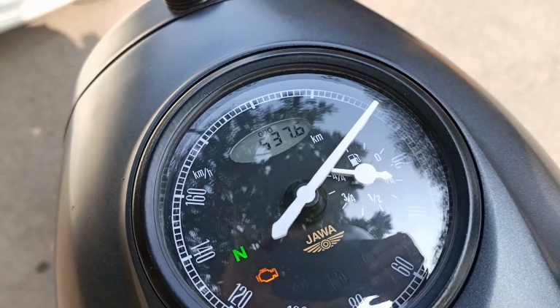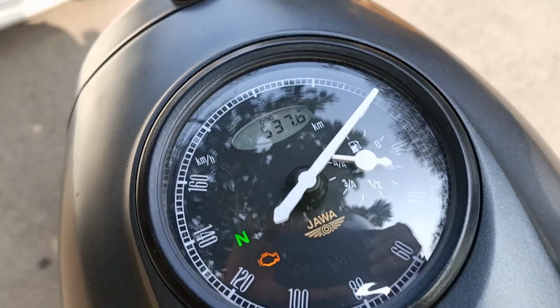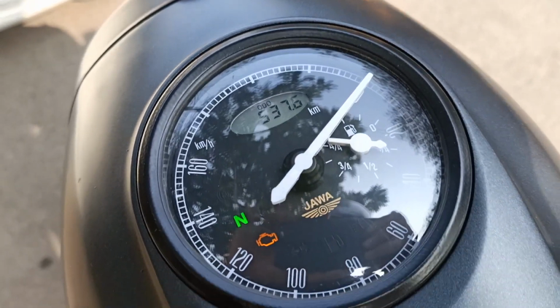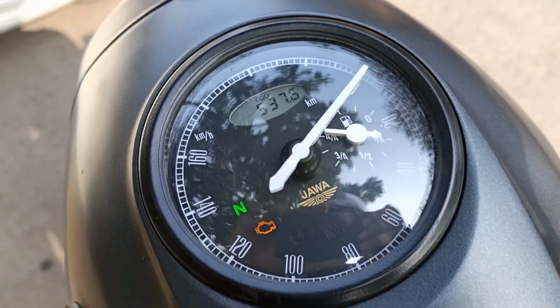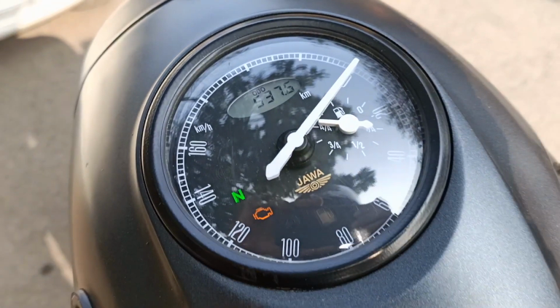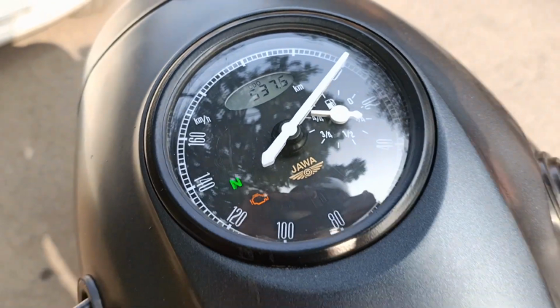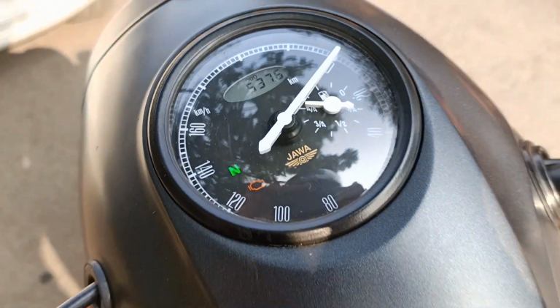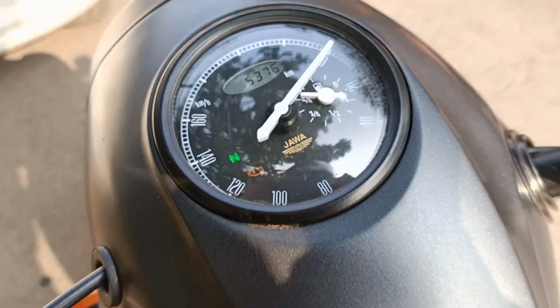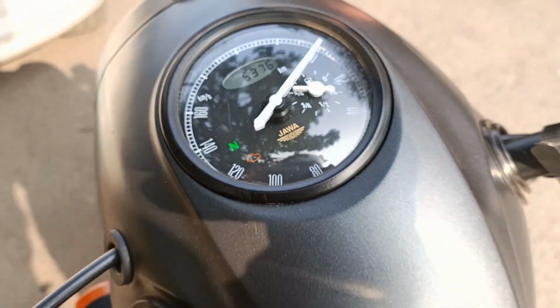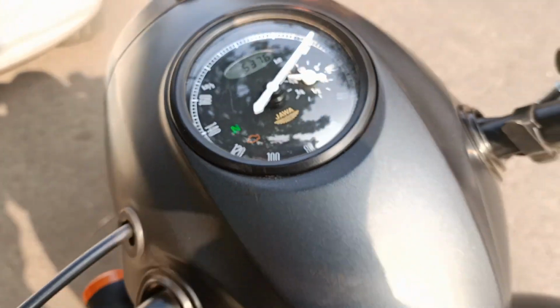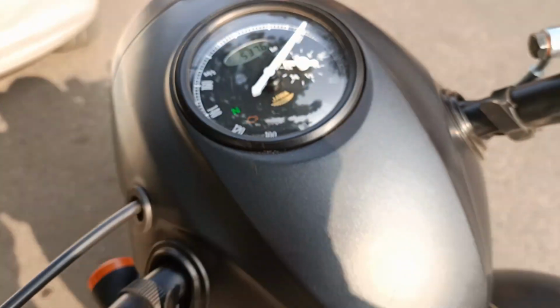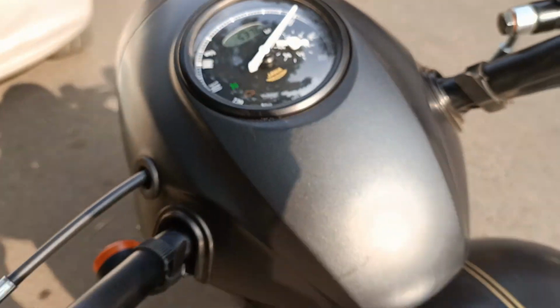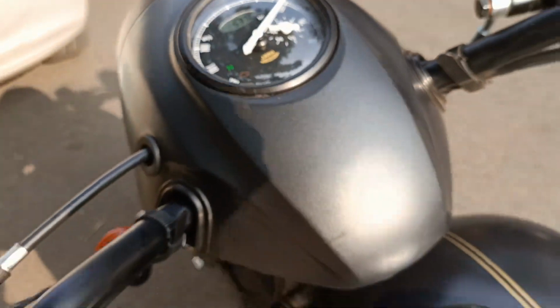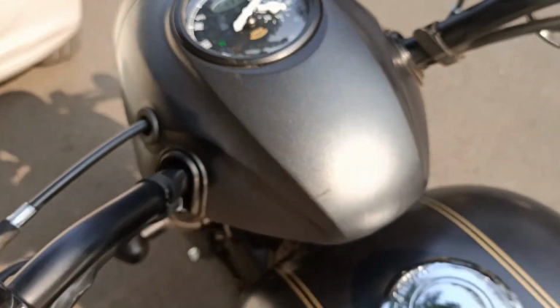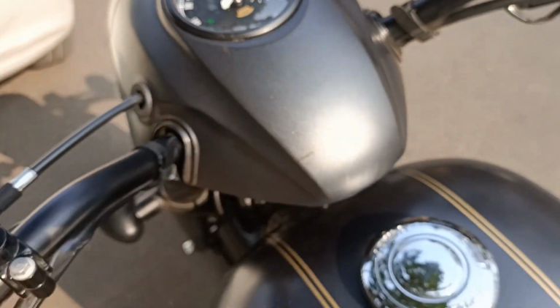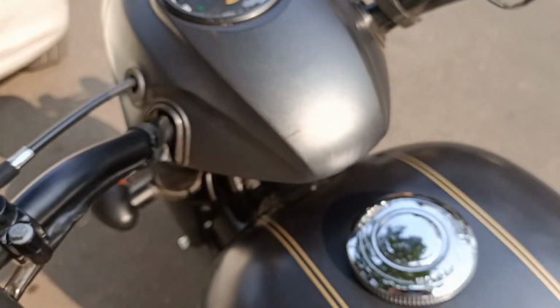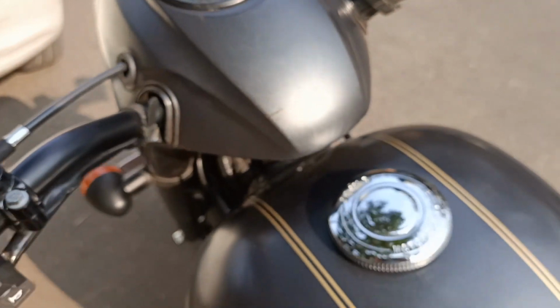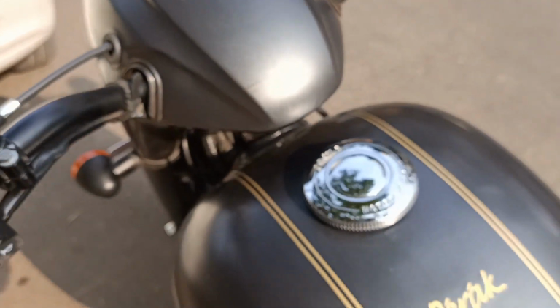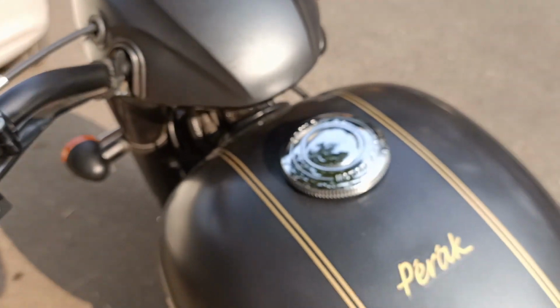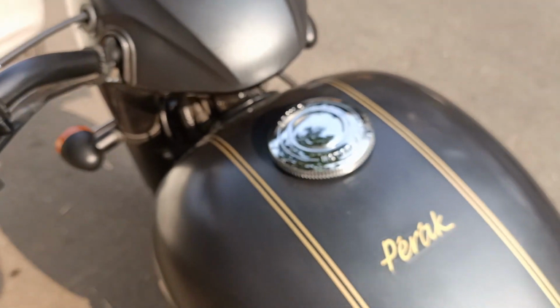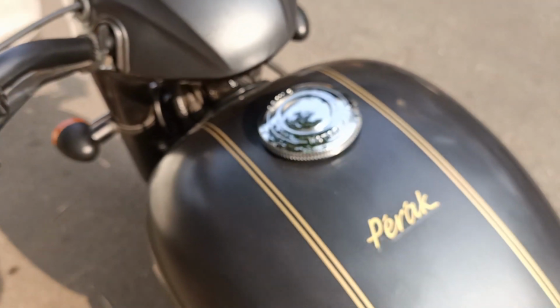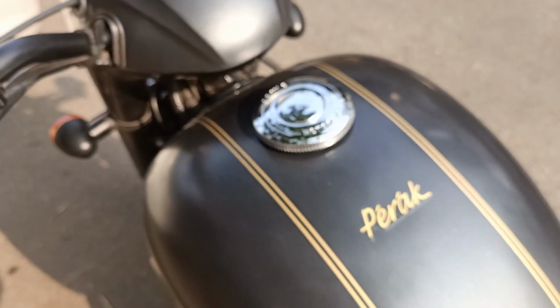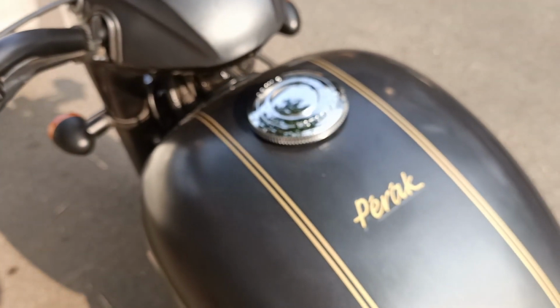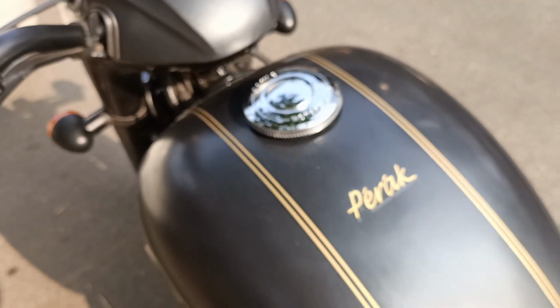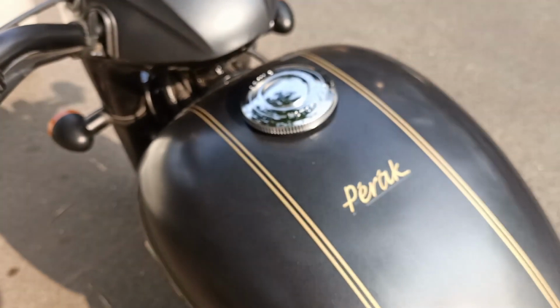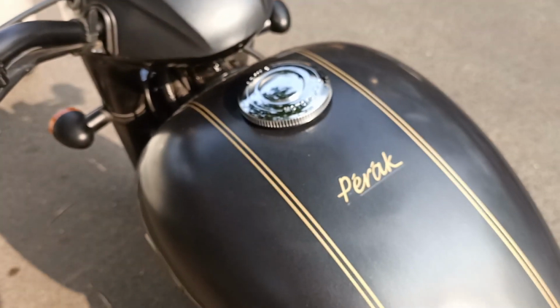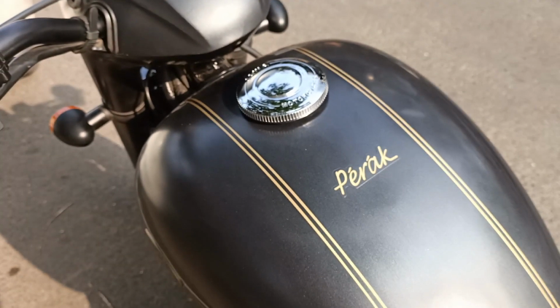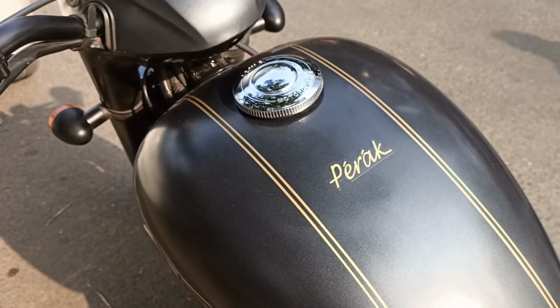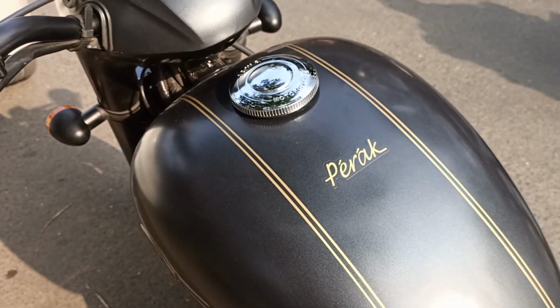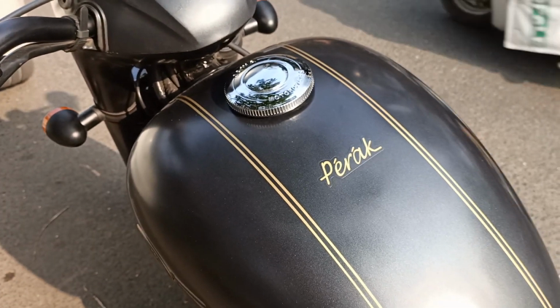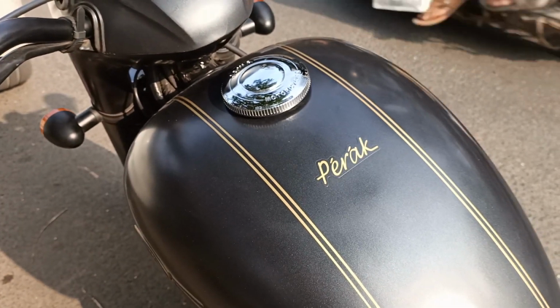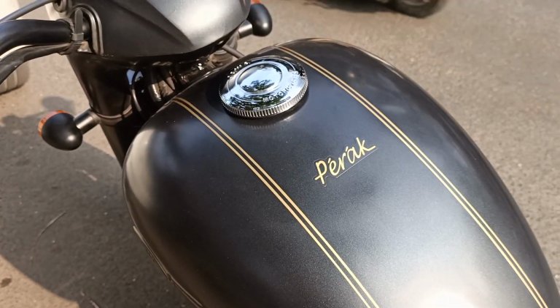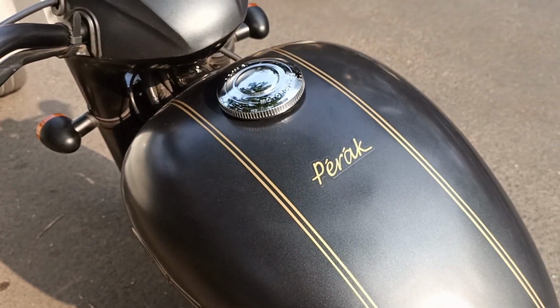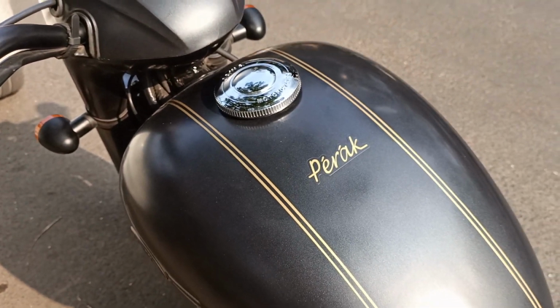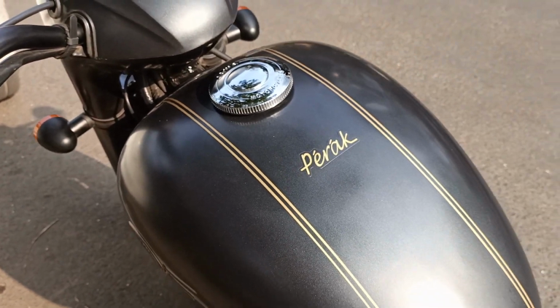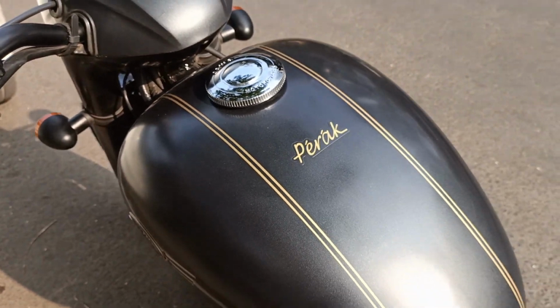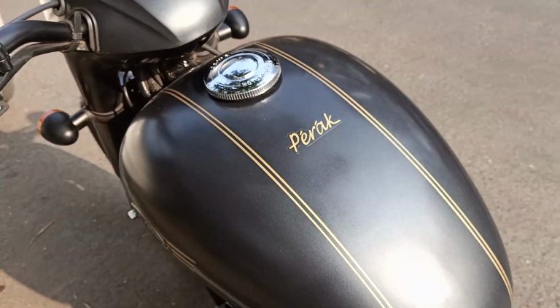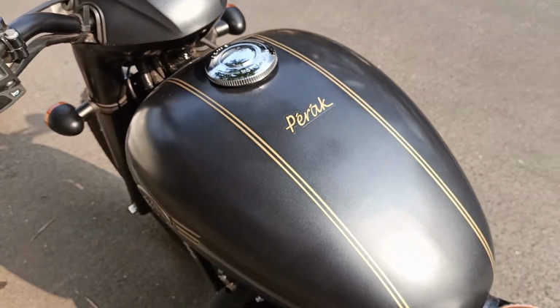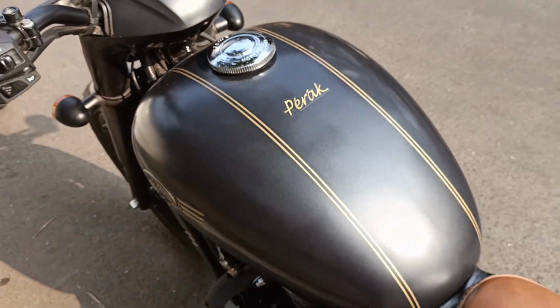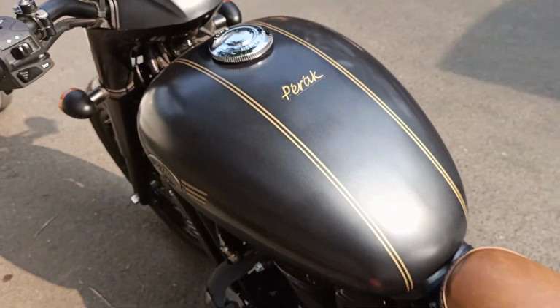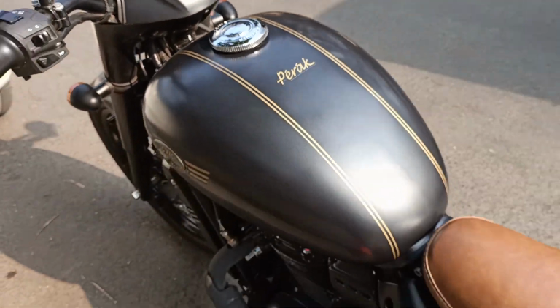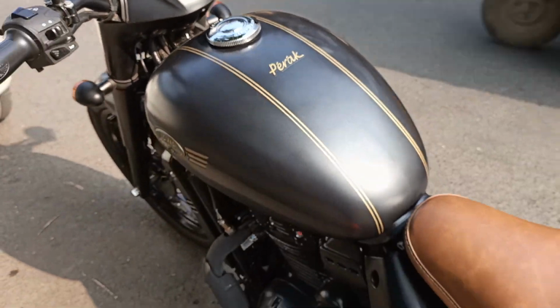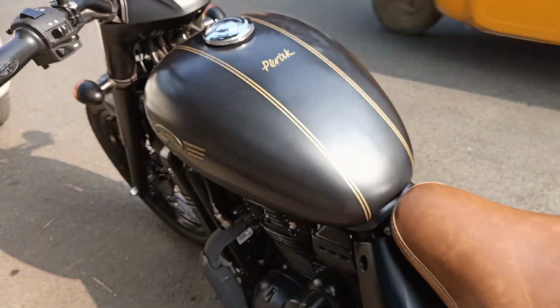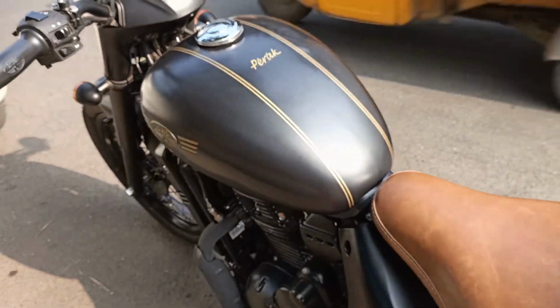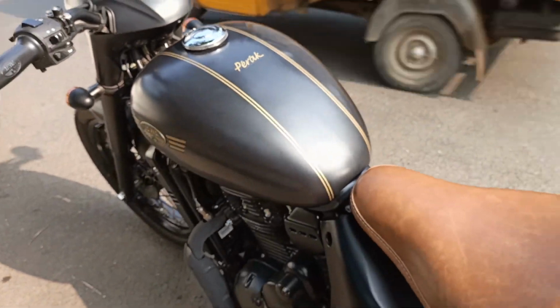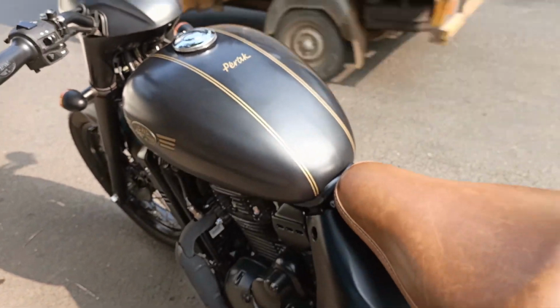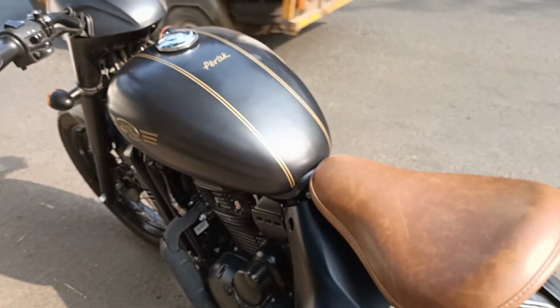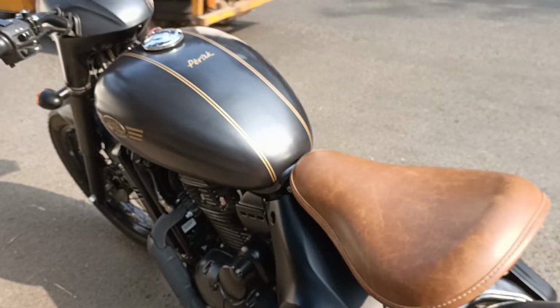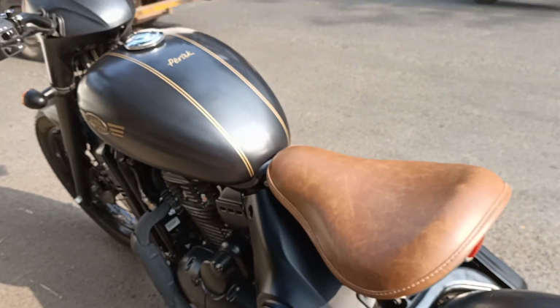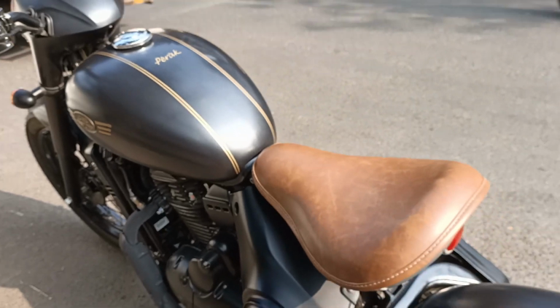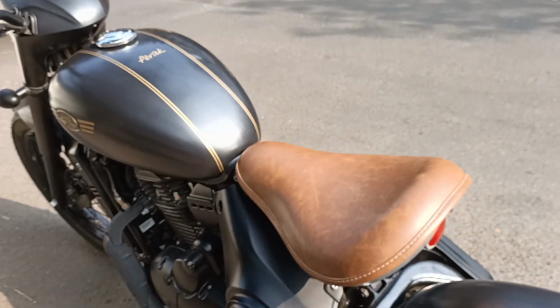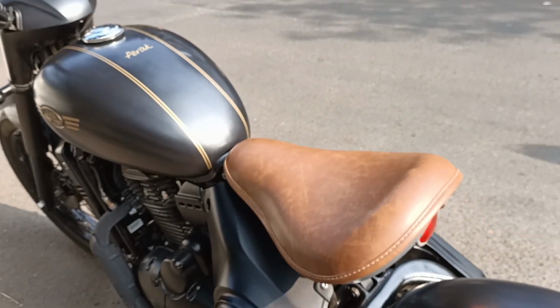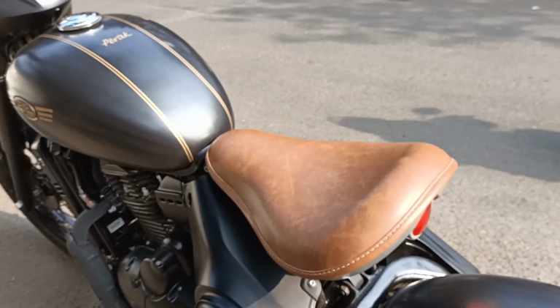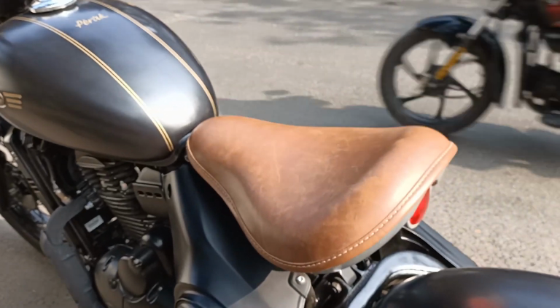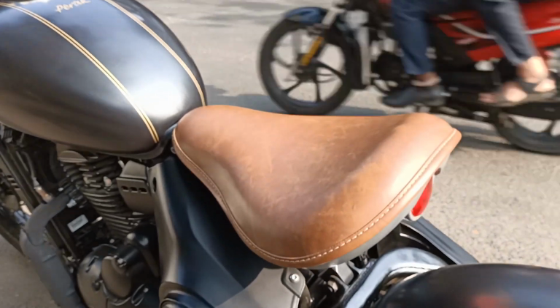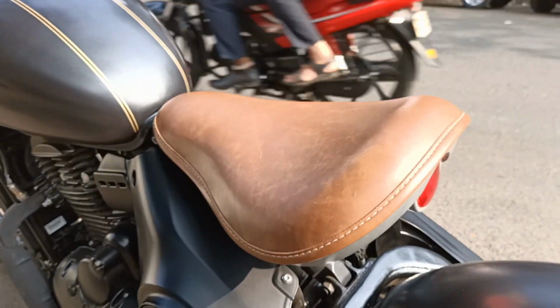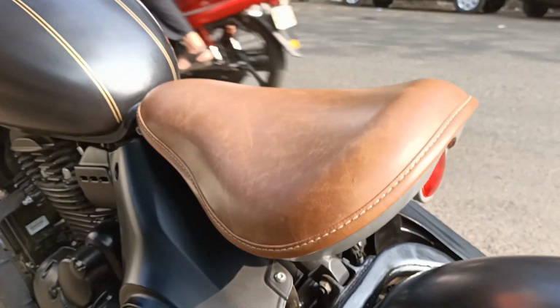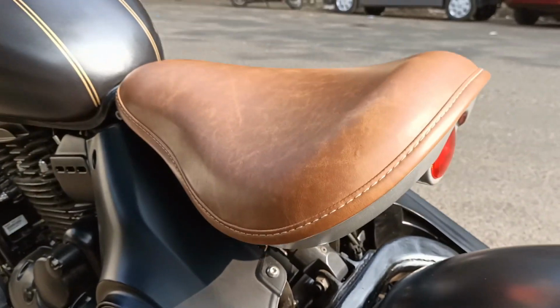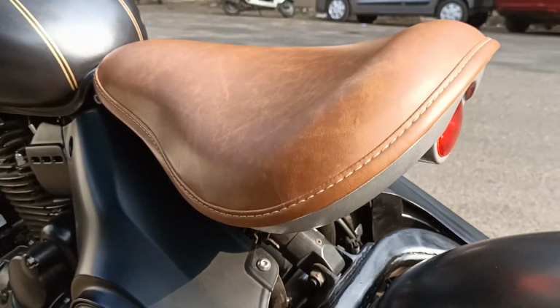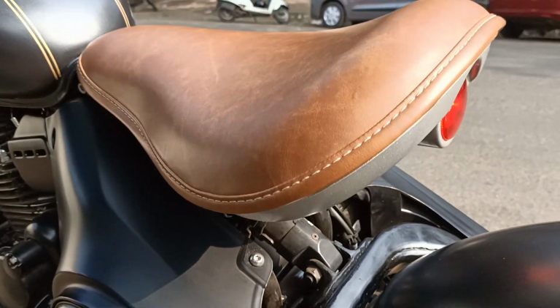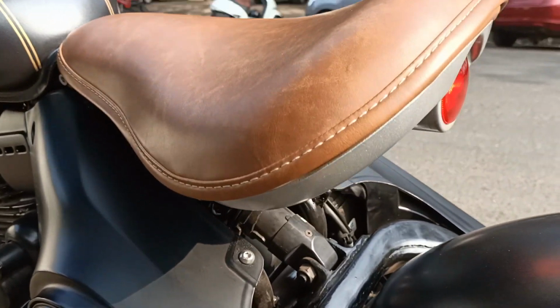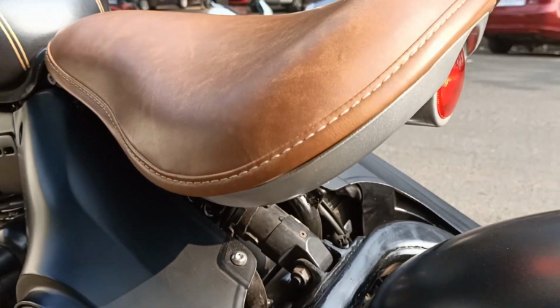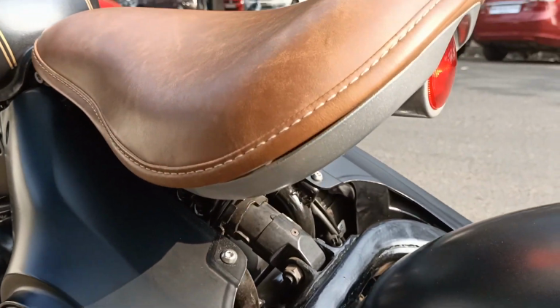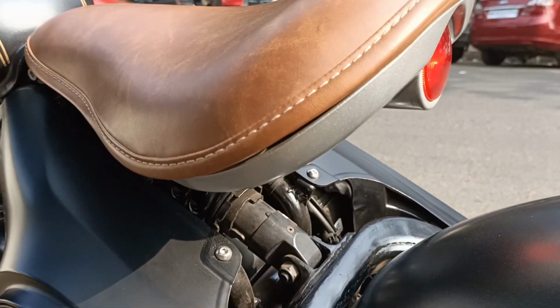Nice retro speedometer, retro fuel cap, Jawa badging on the tank, and a nicely stitched leather seat.